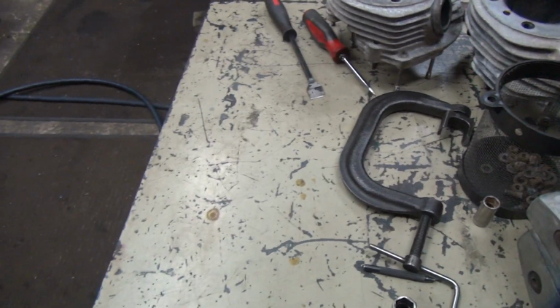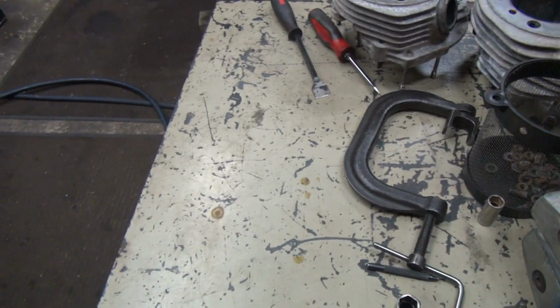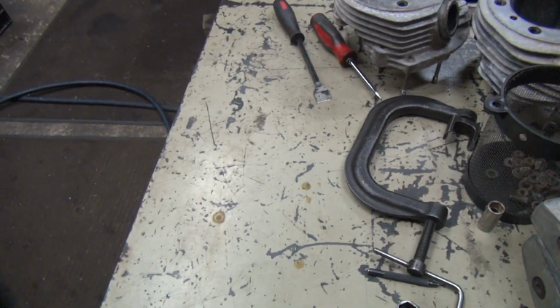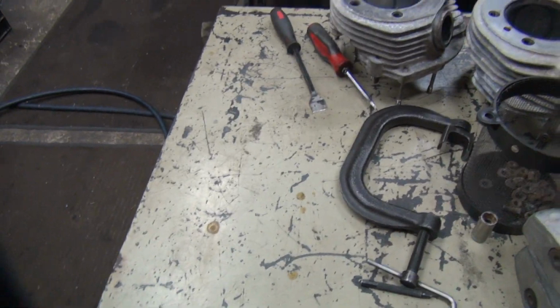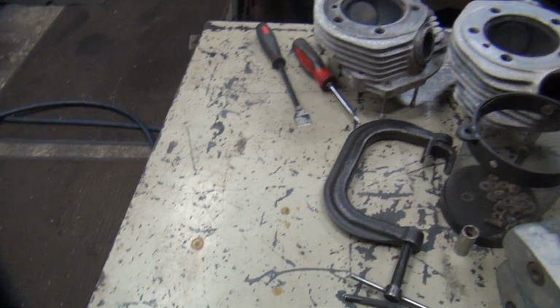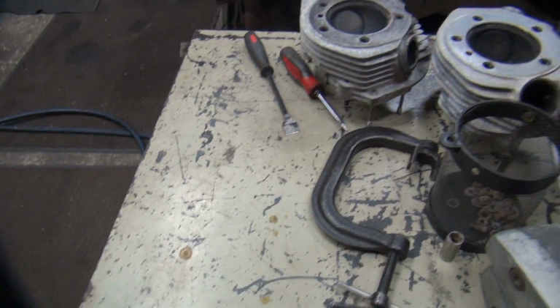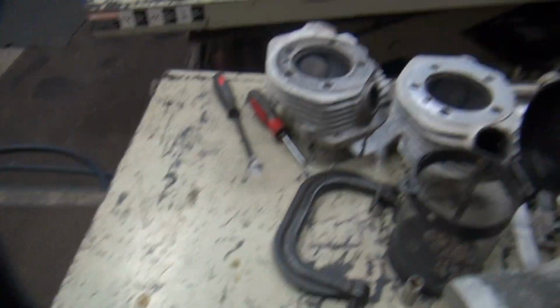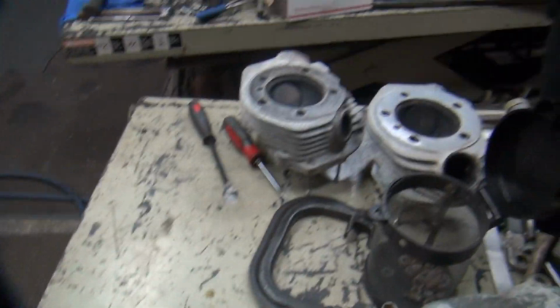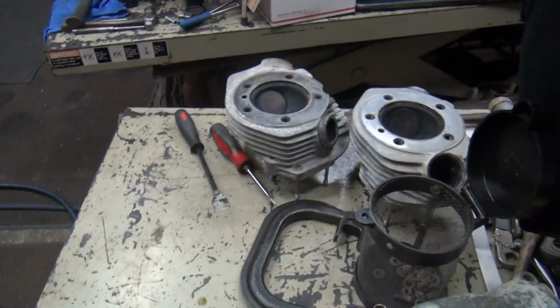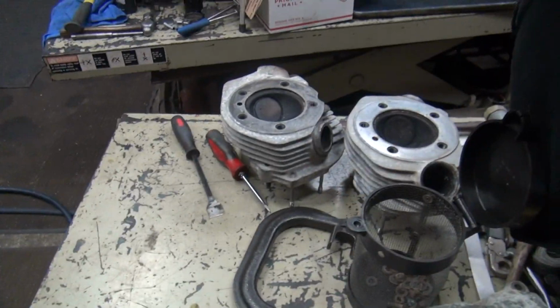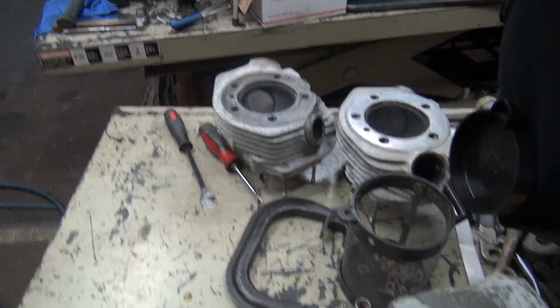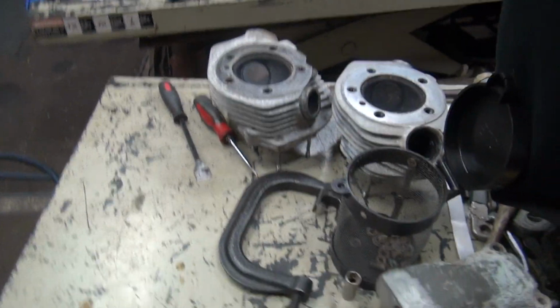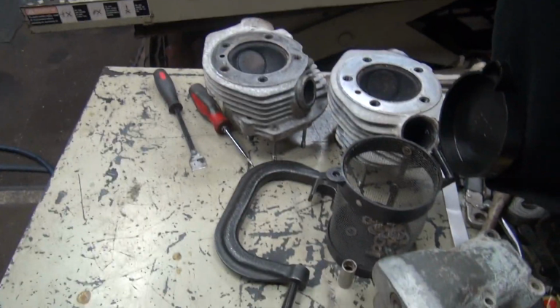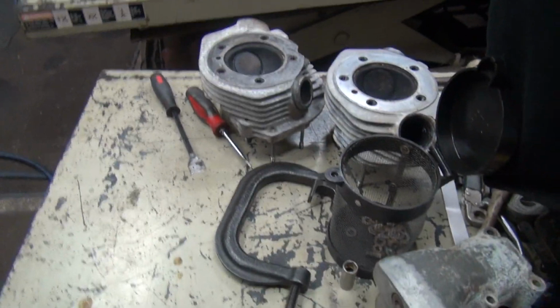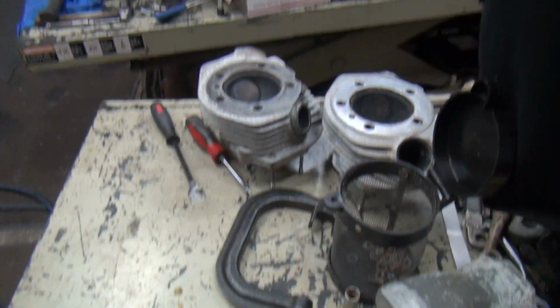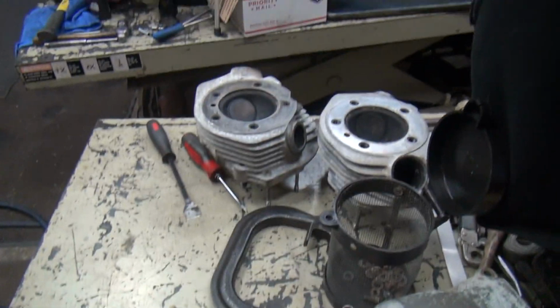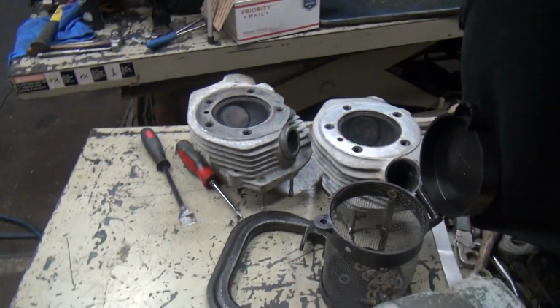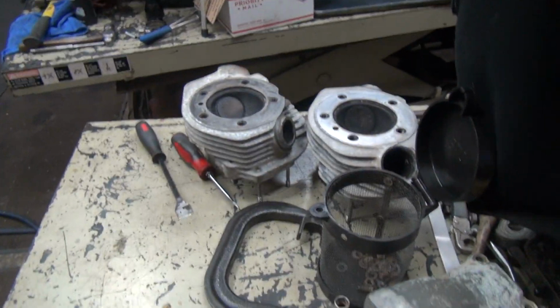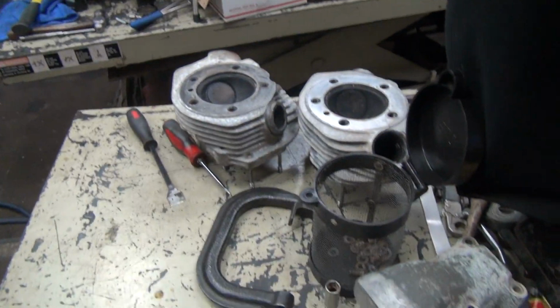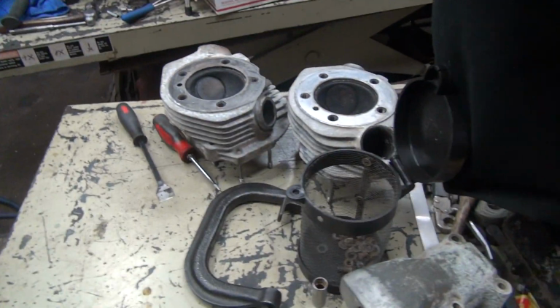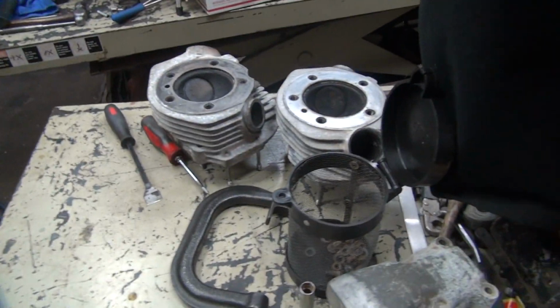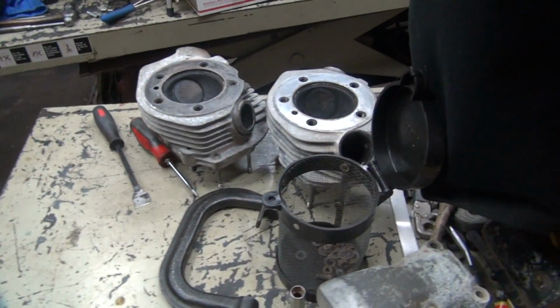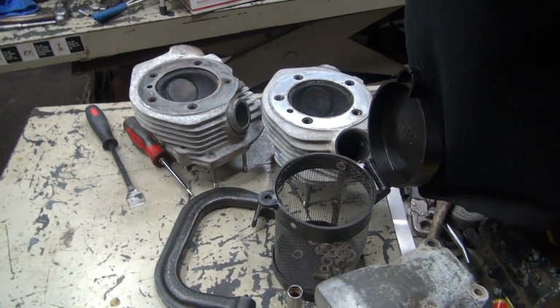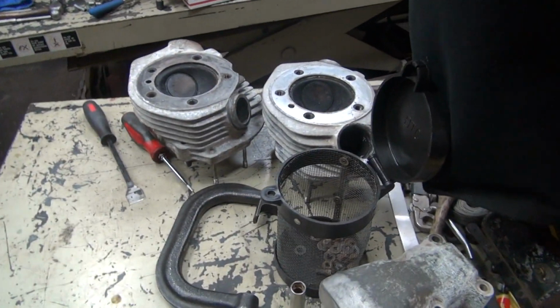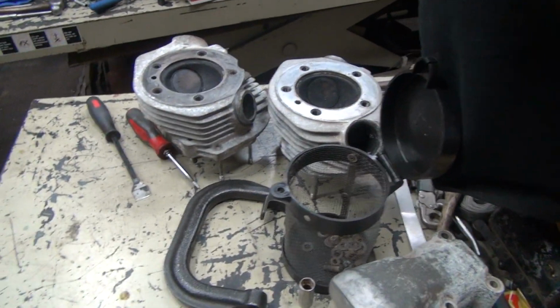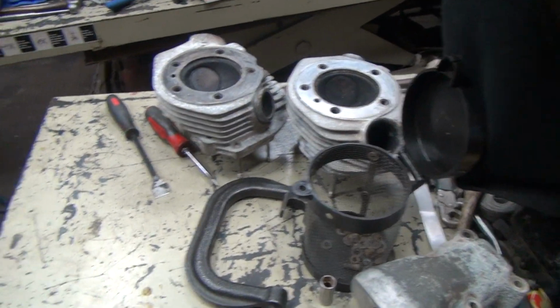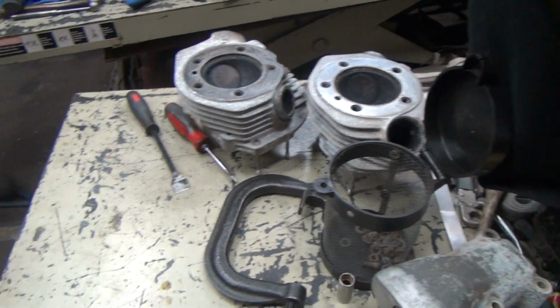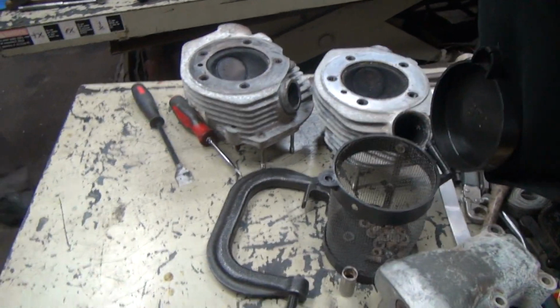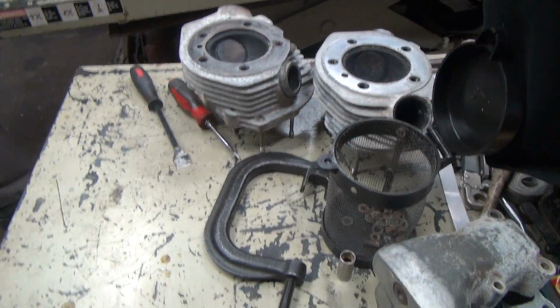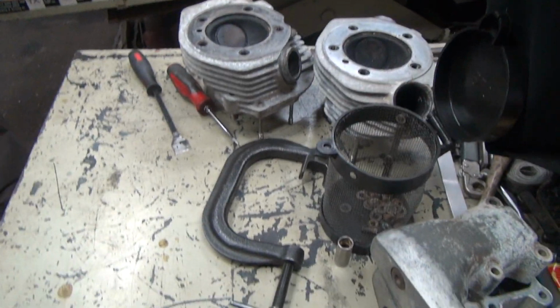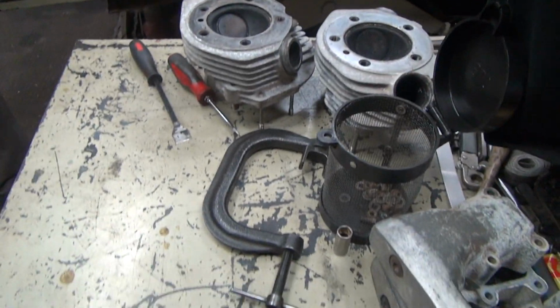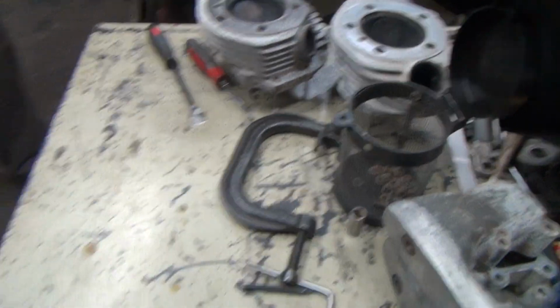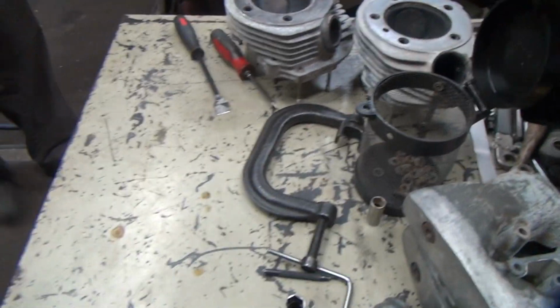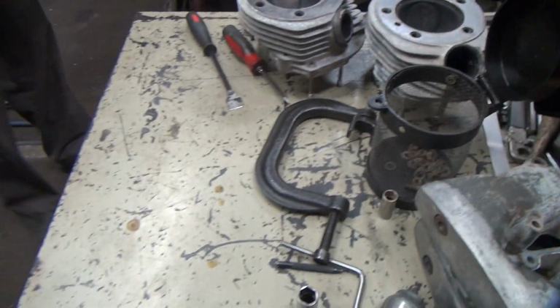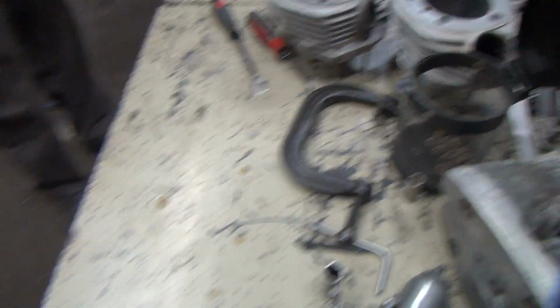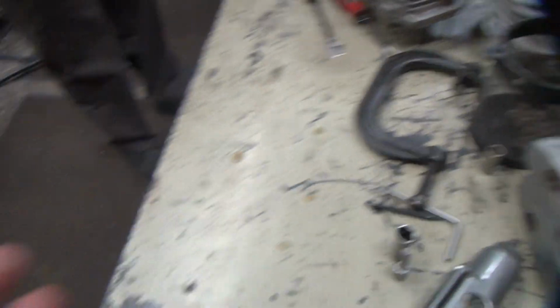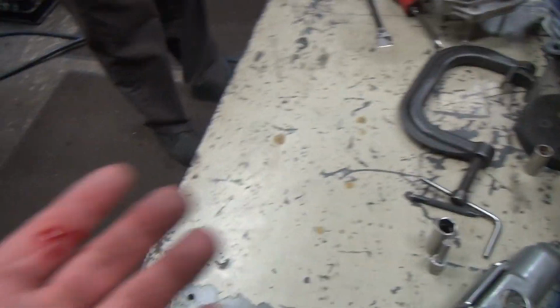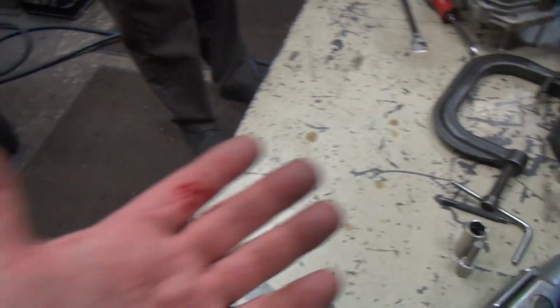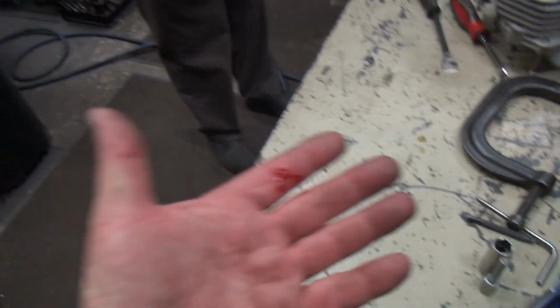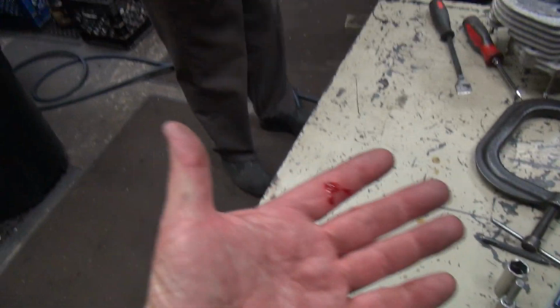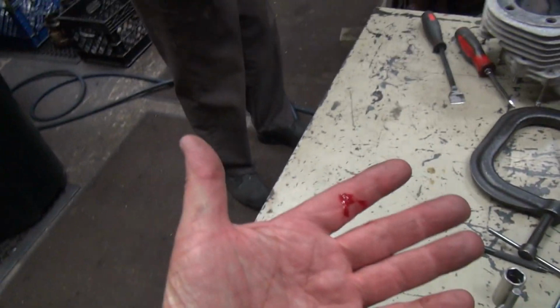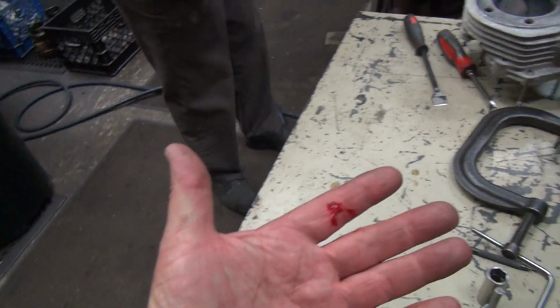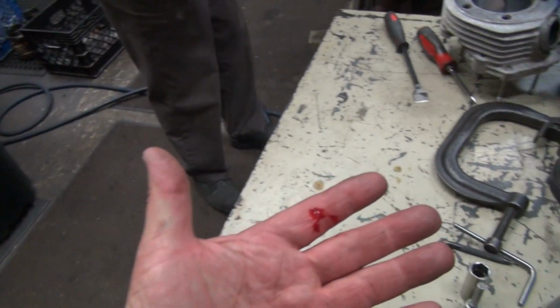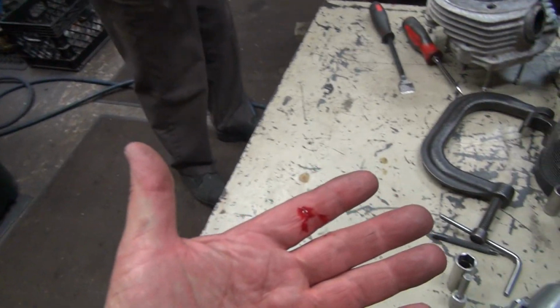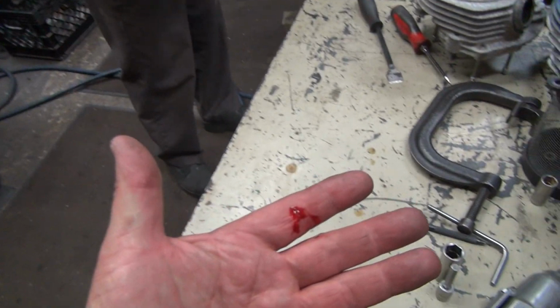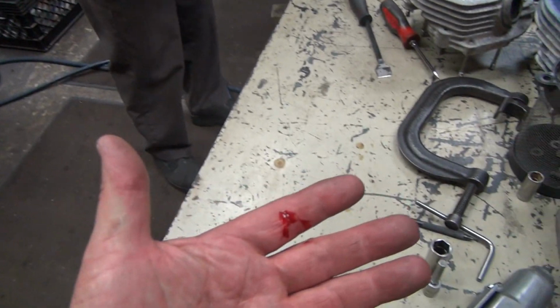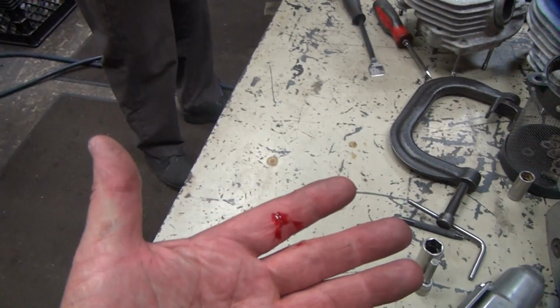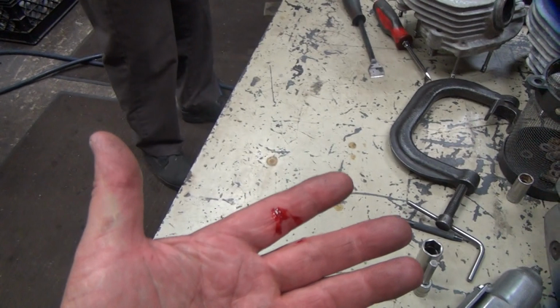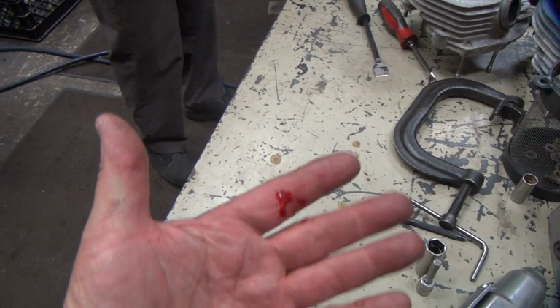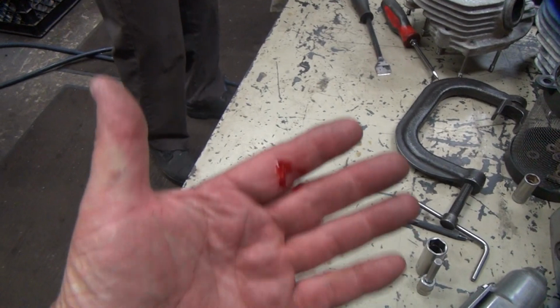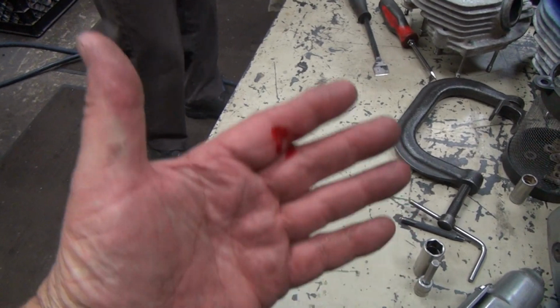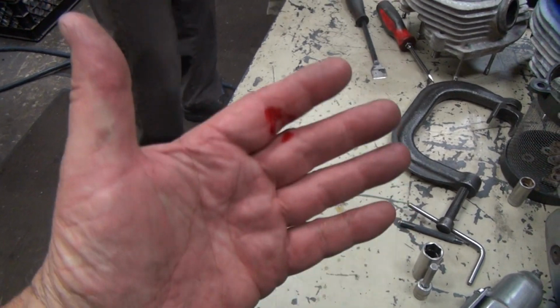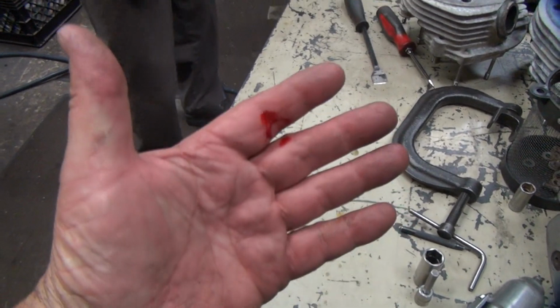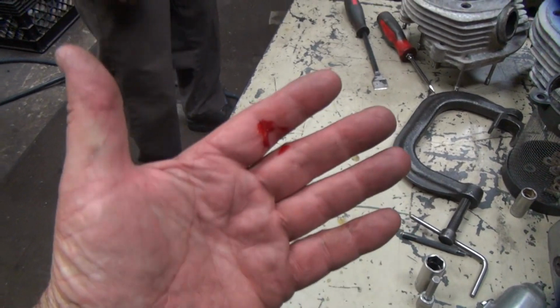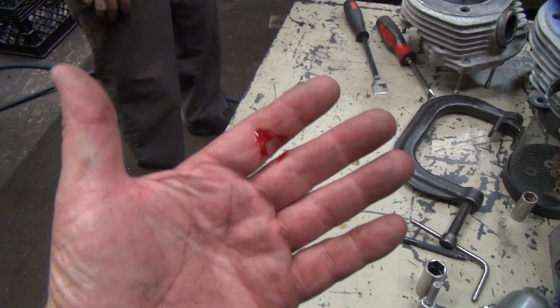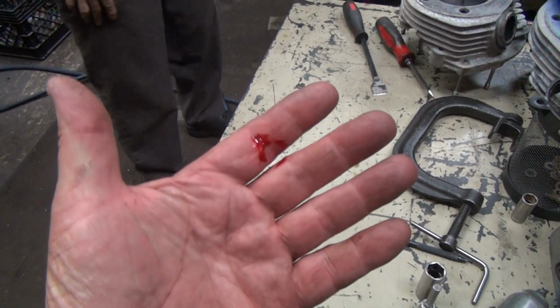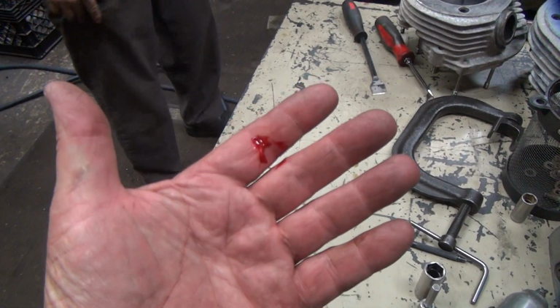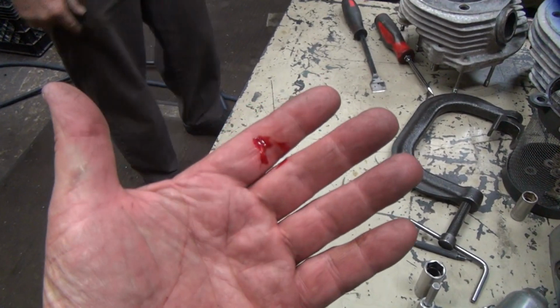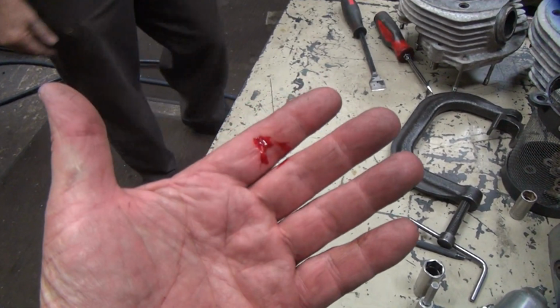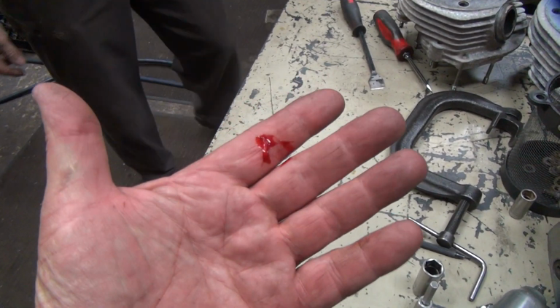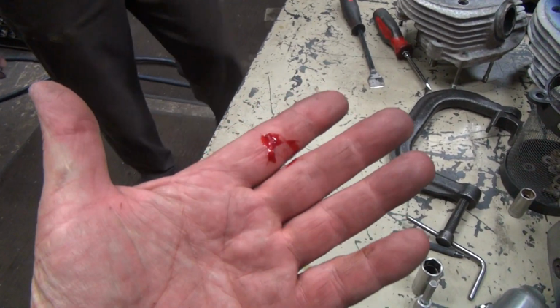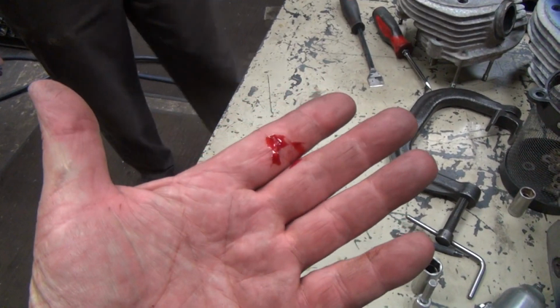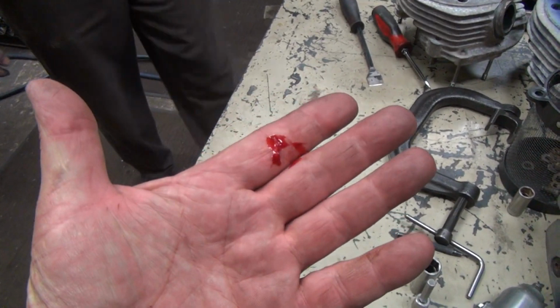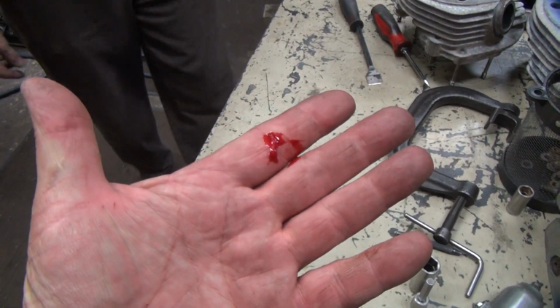And we're back. I'm bleeding again — must be that cut.